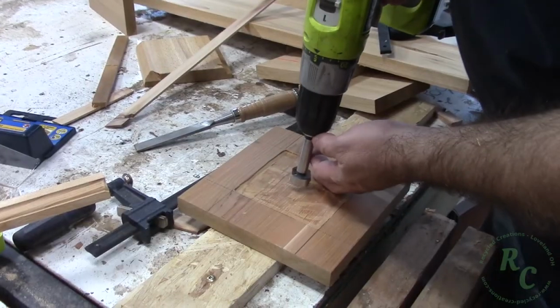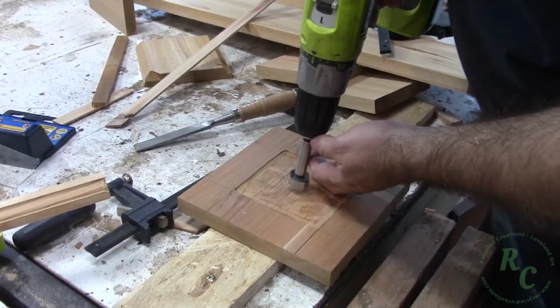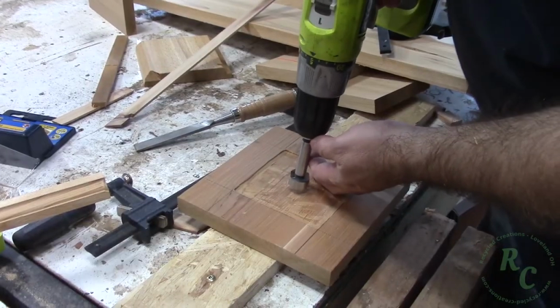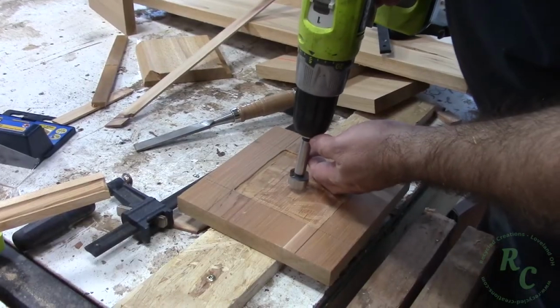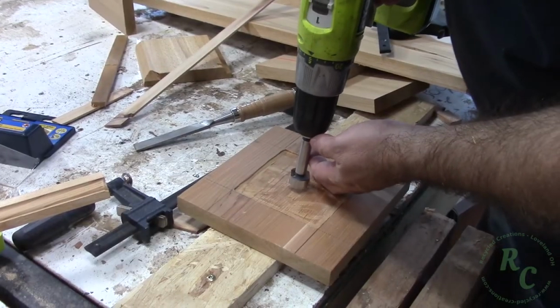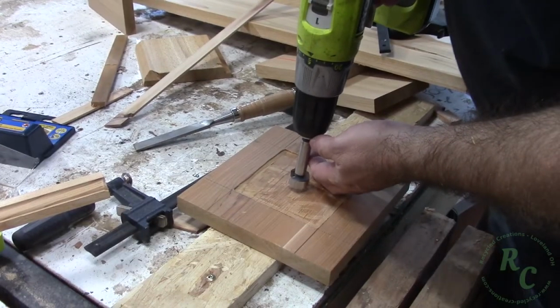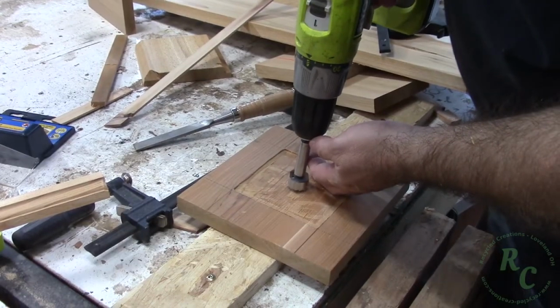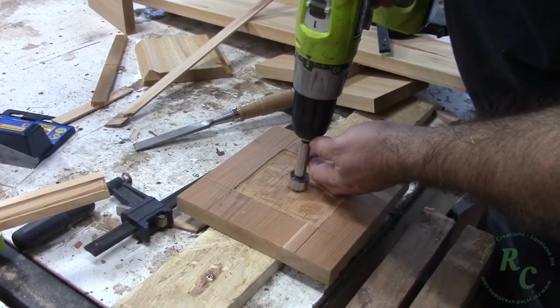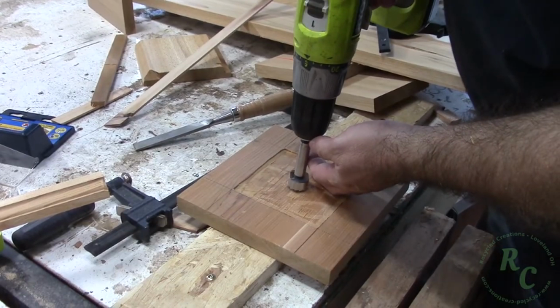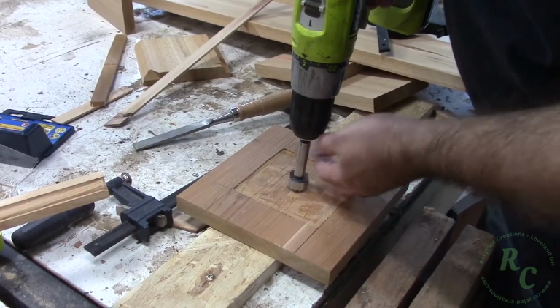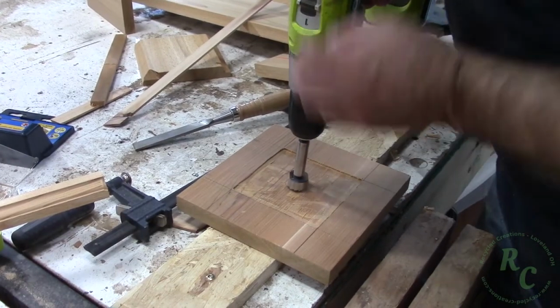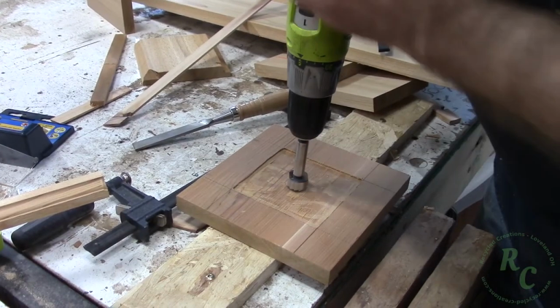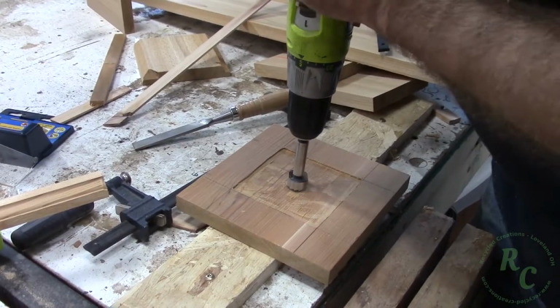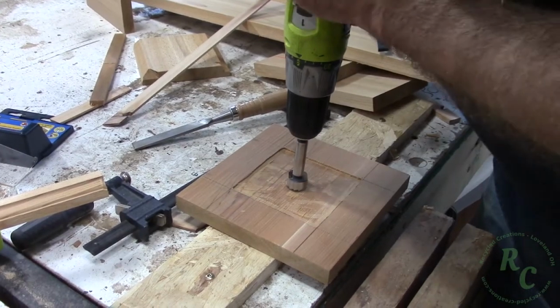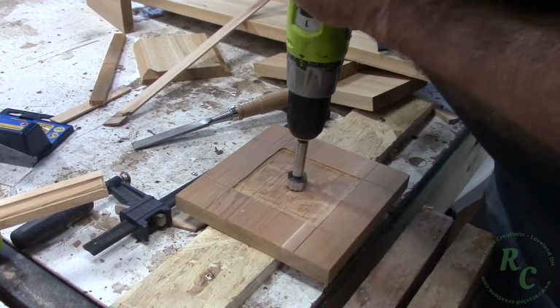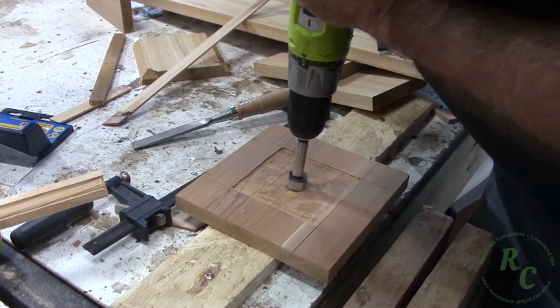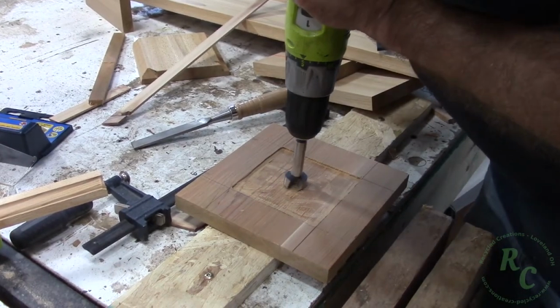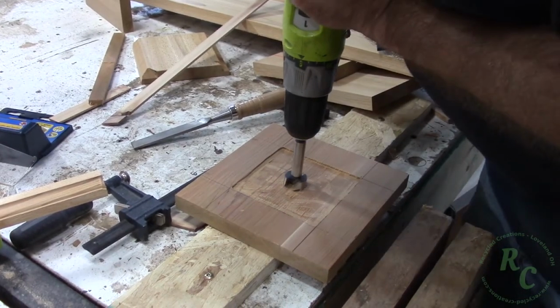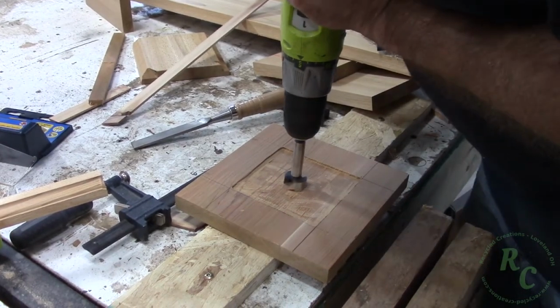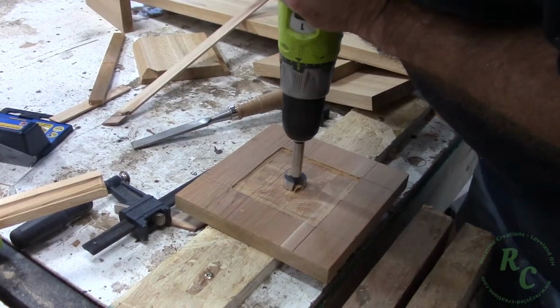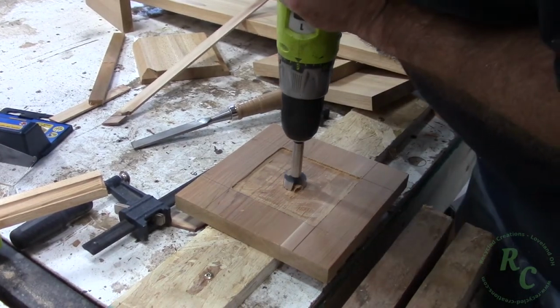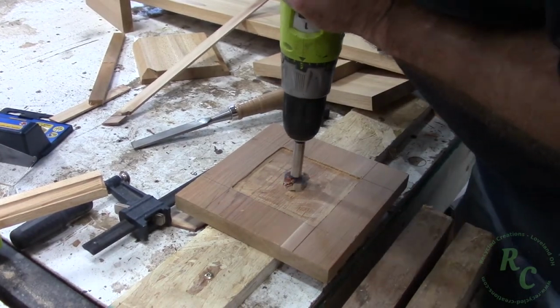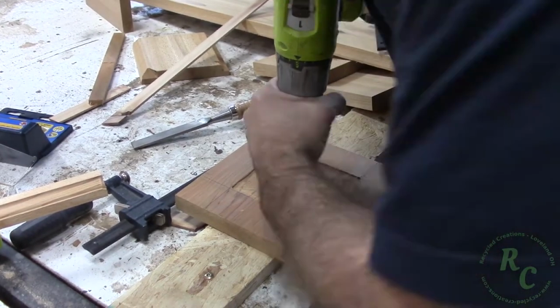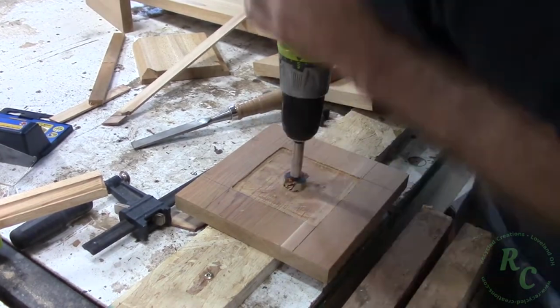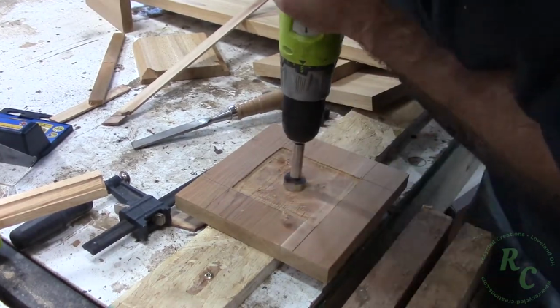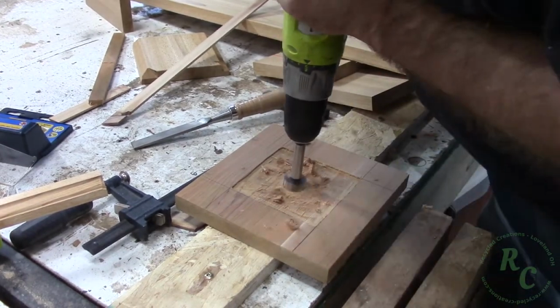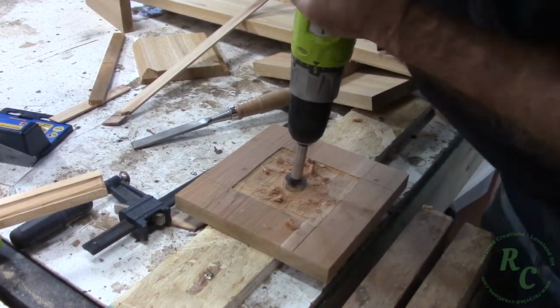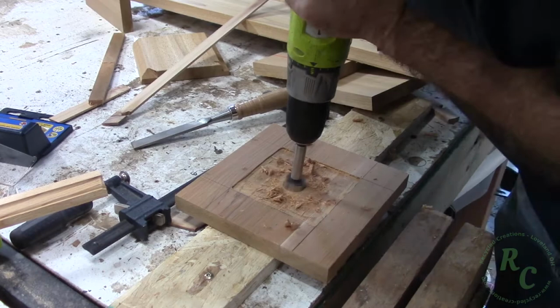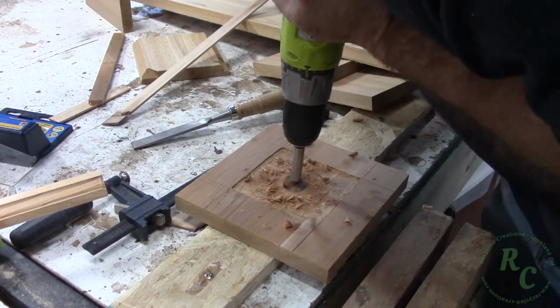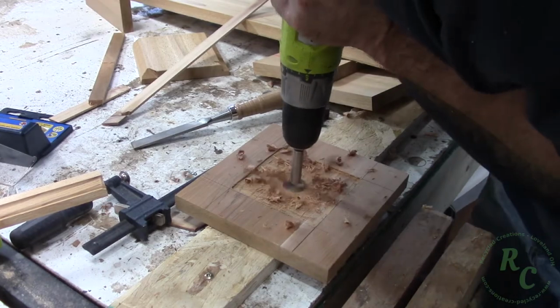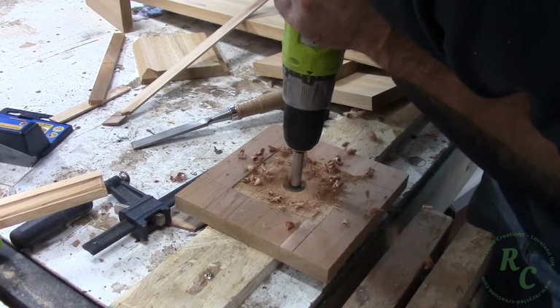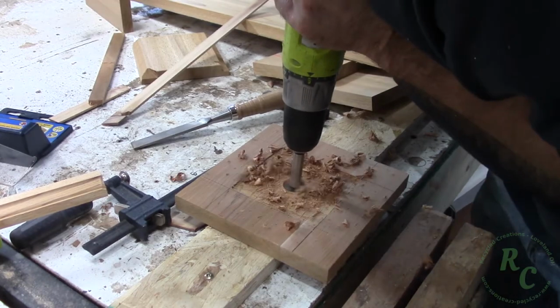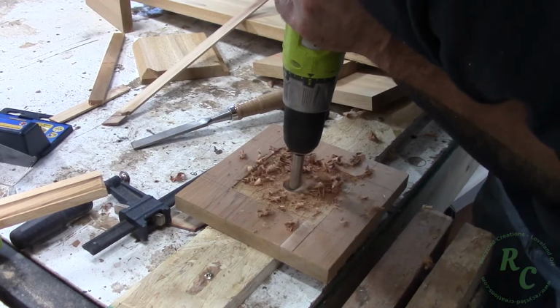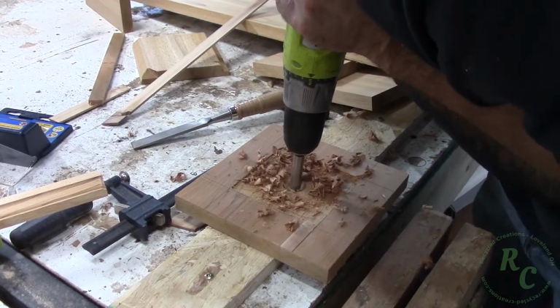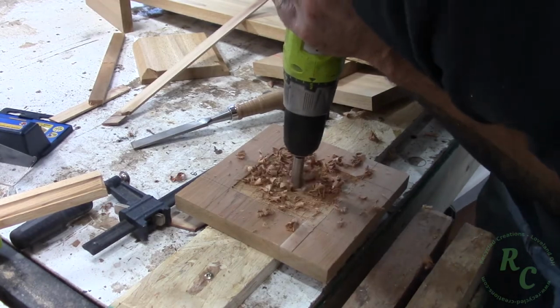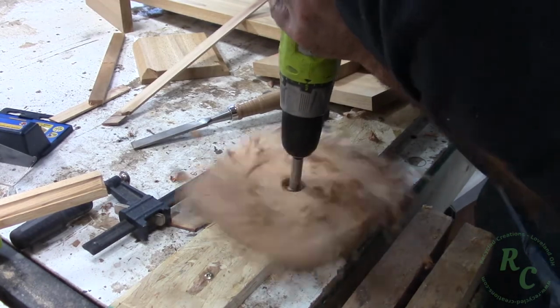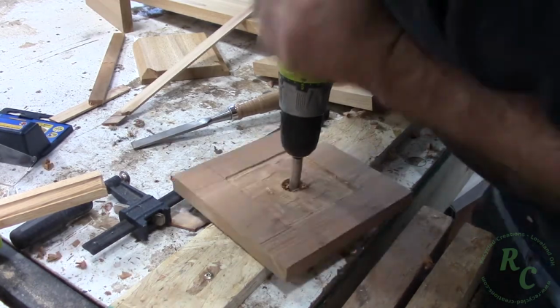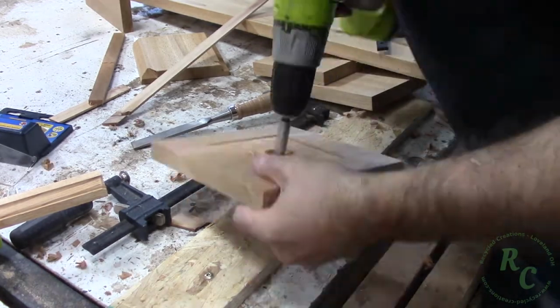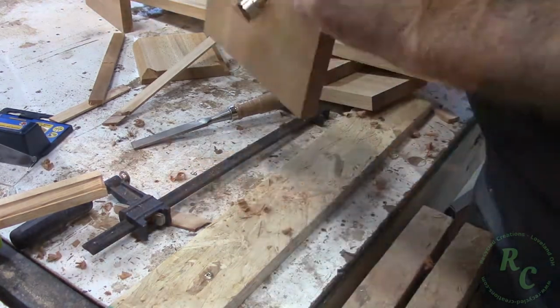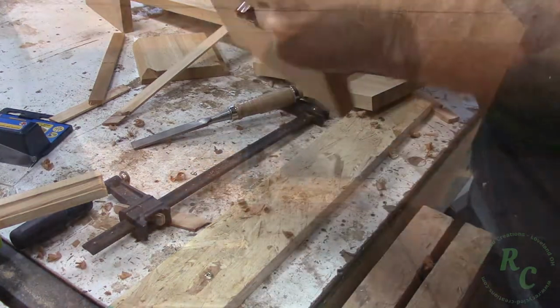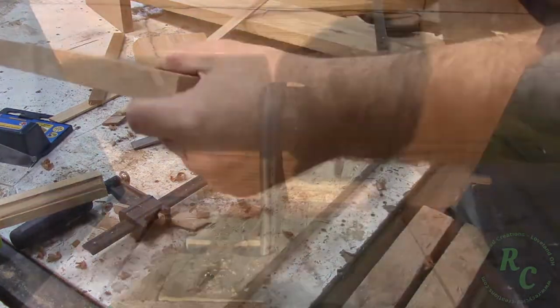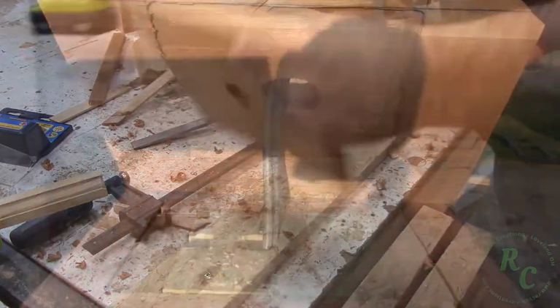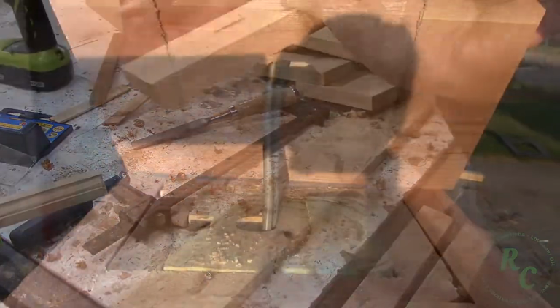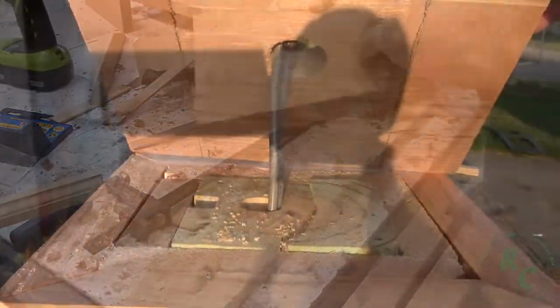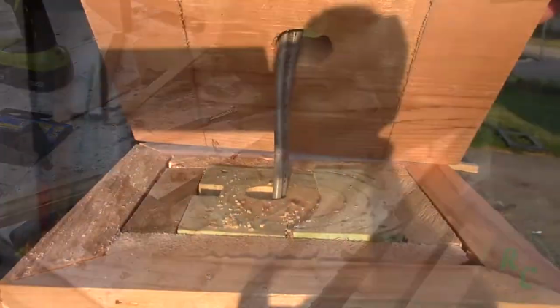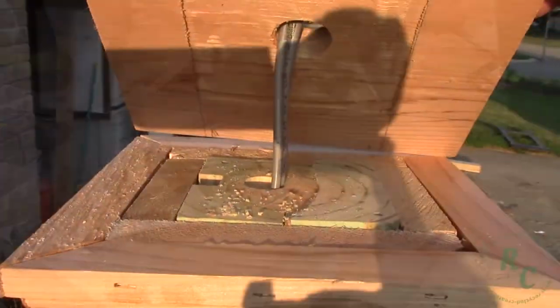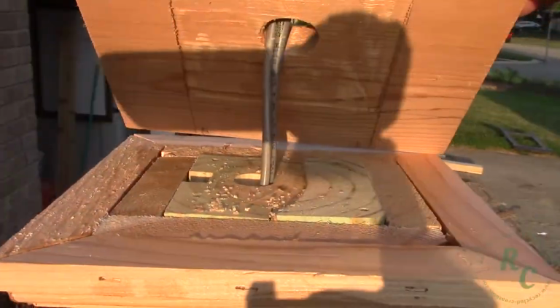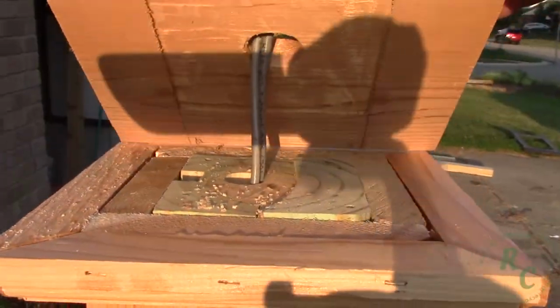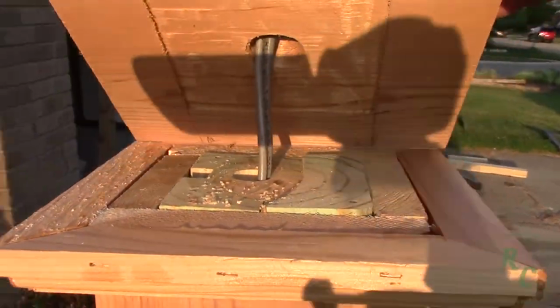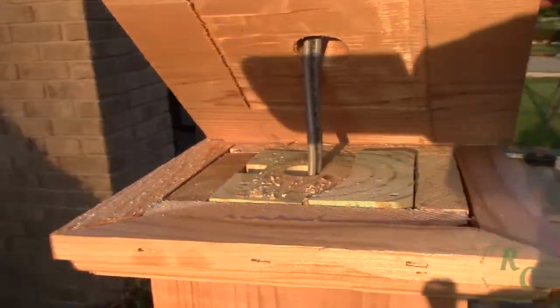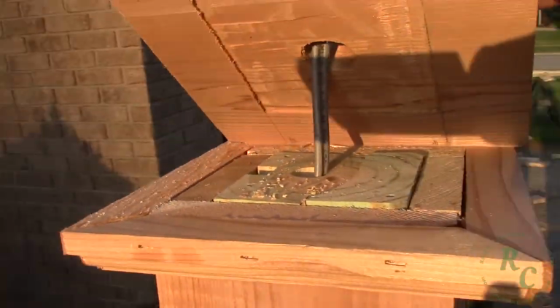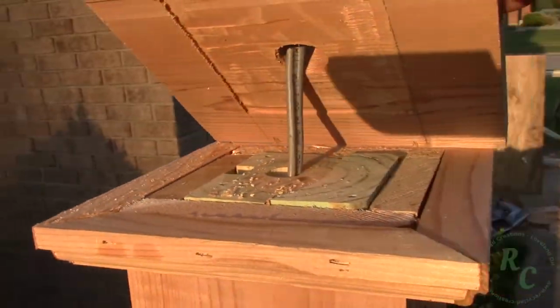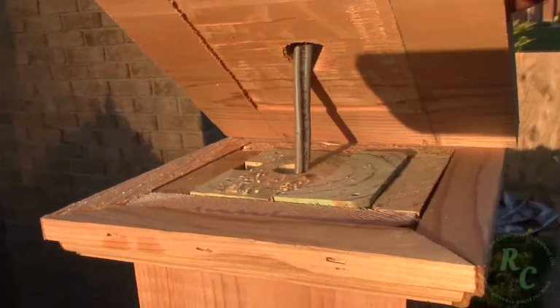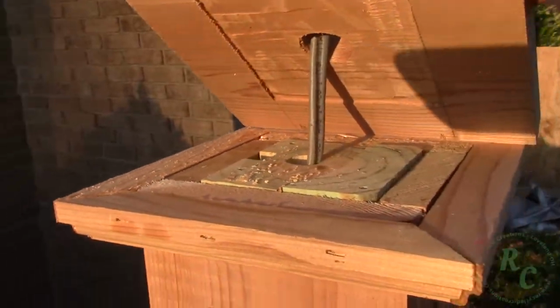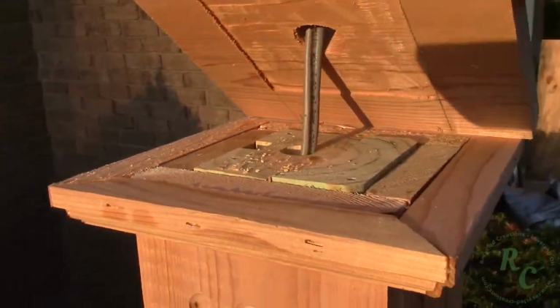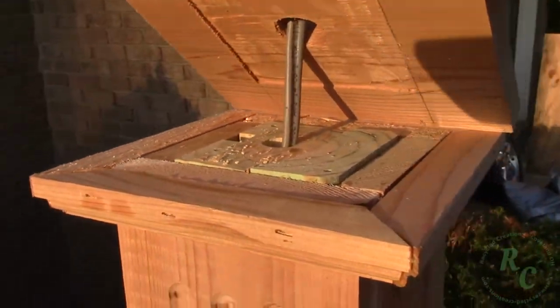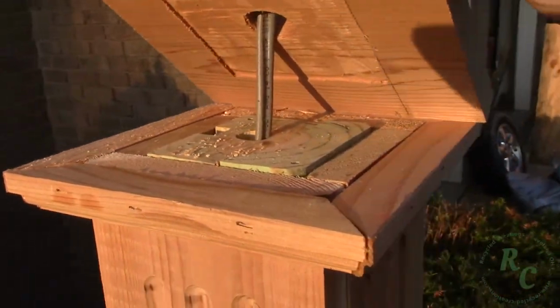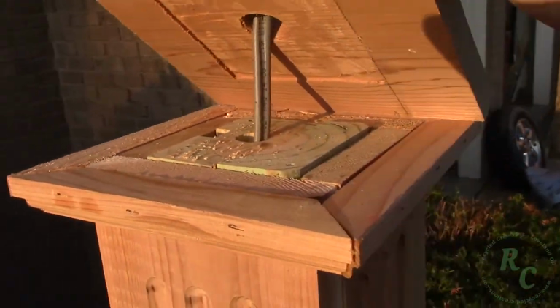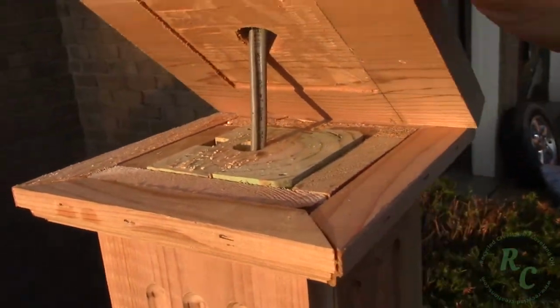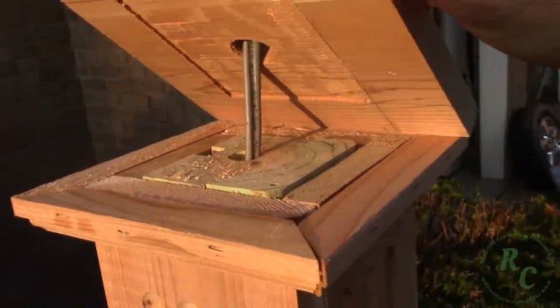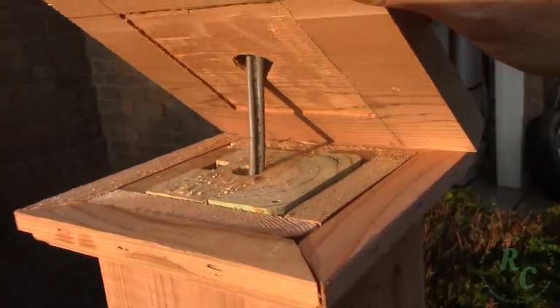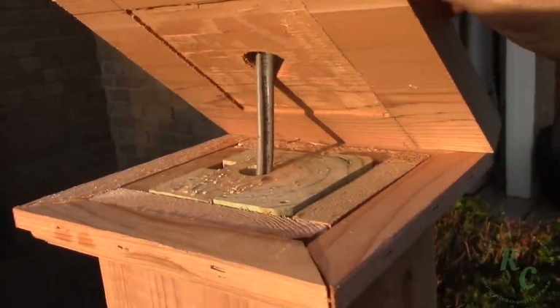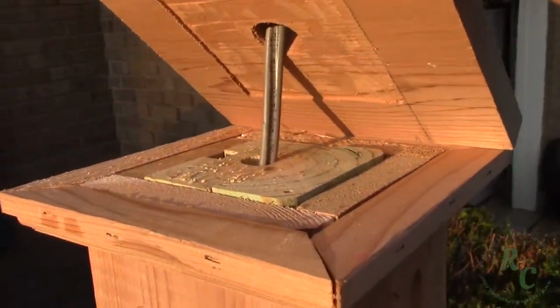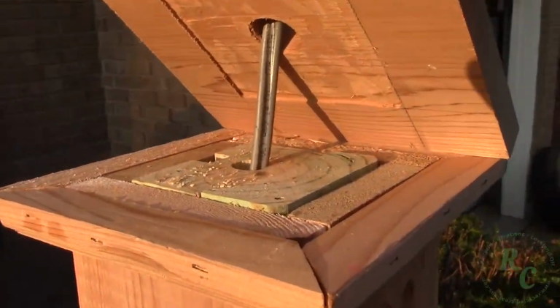Used a Forstner bit to drill a hole to set the wire for the rim. Here I am outside giving it a test fit.